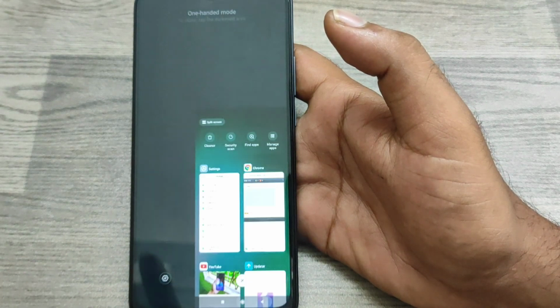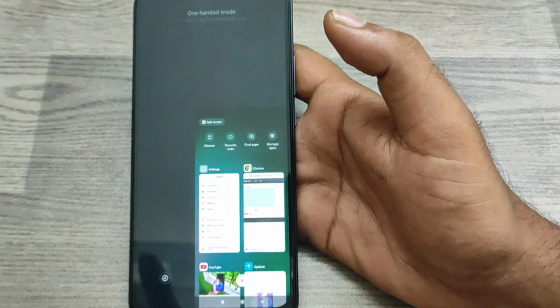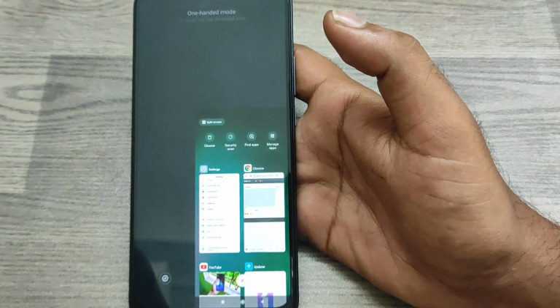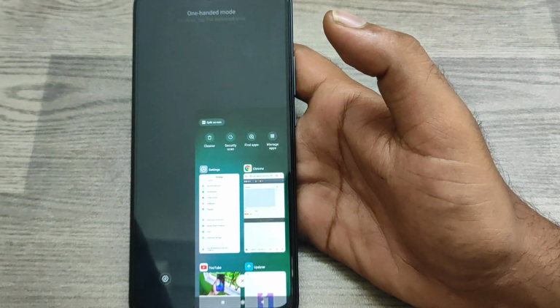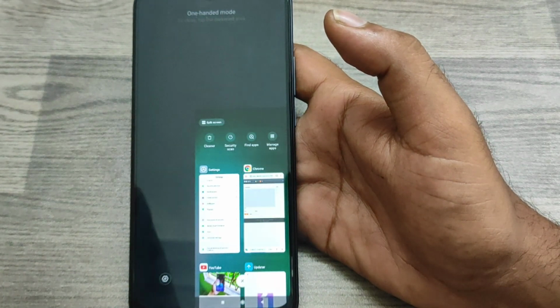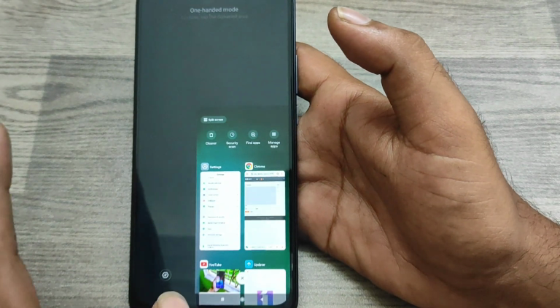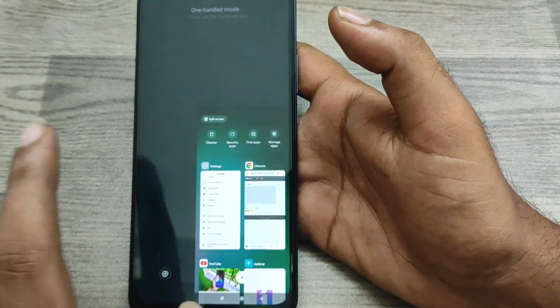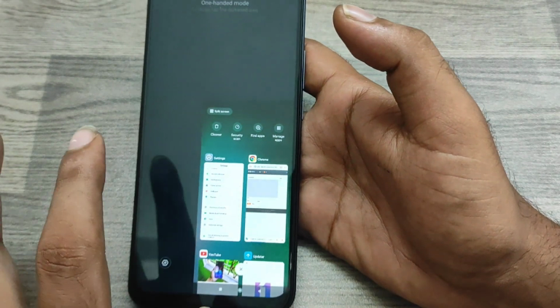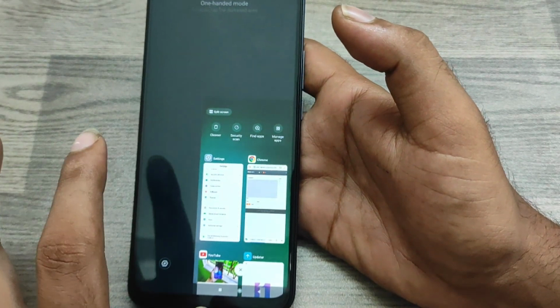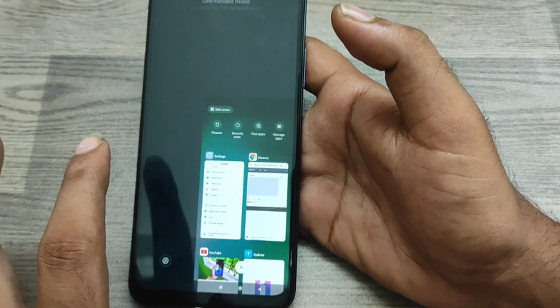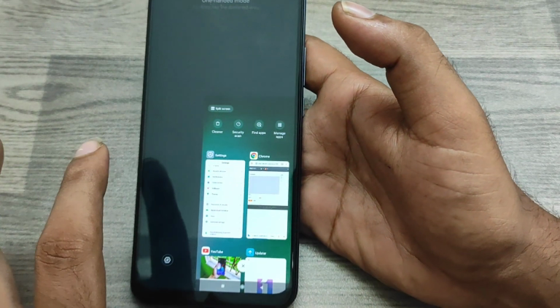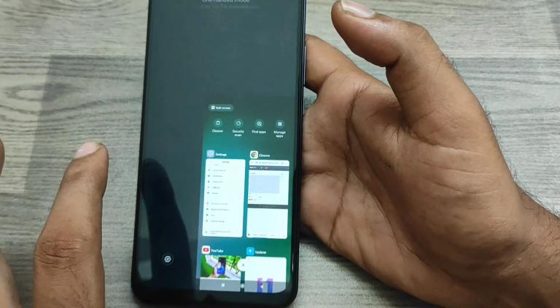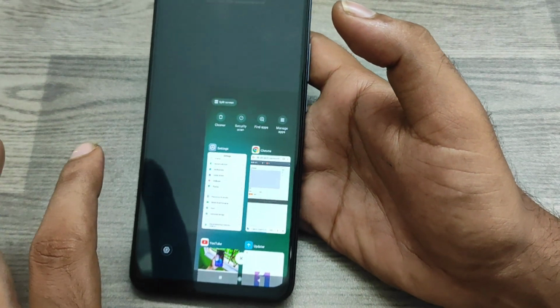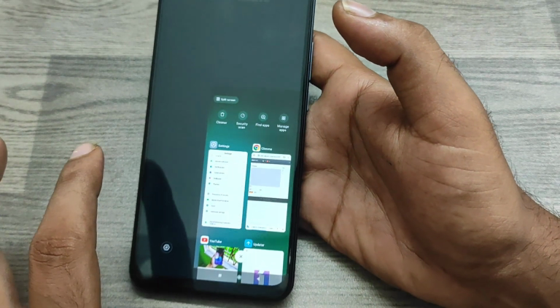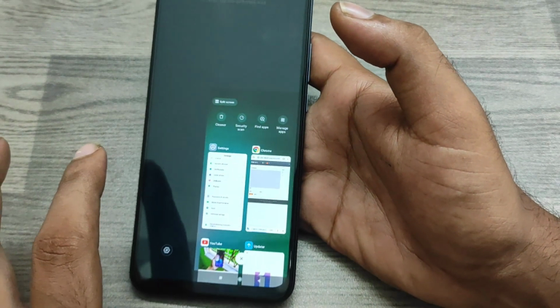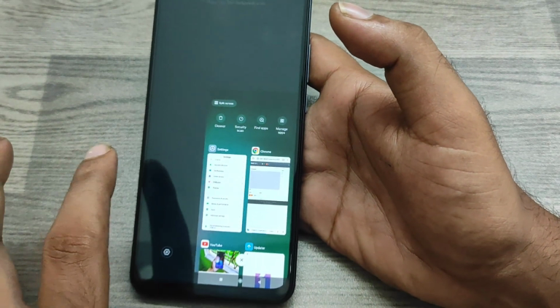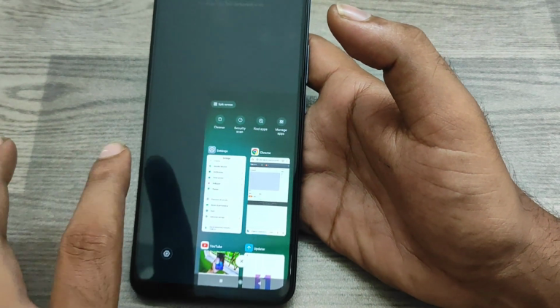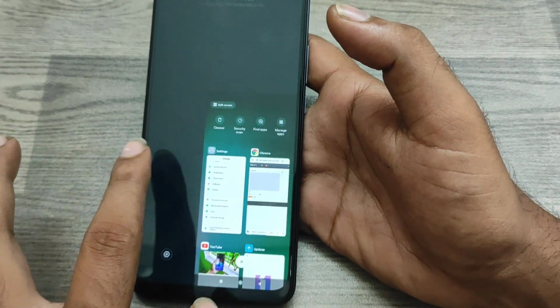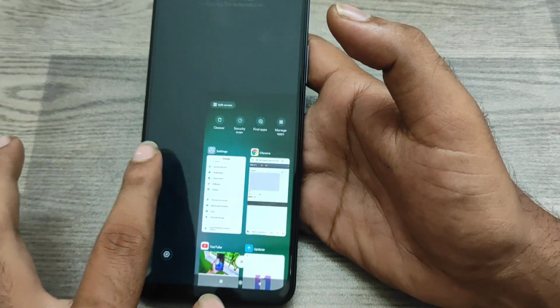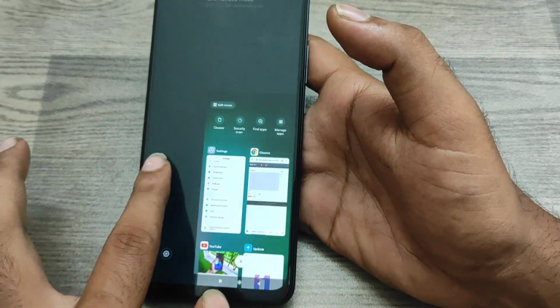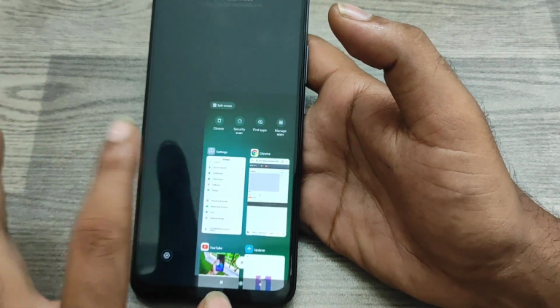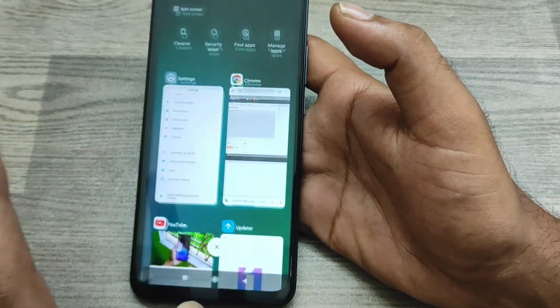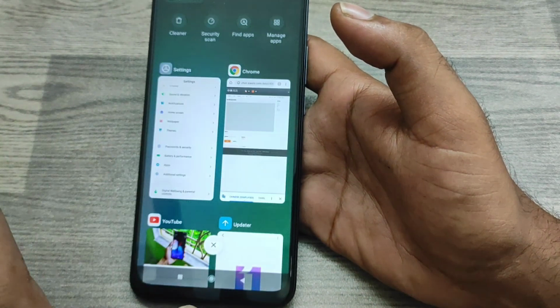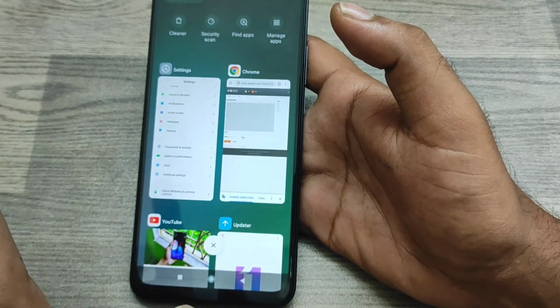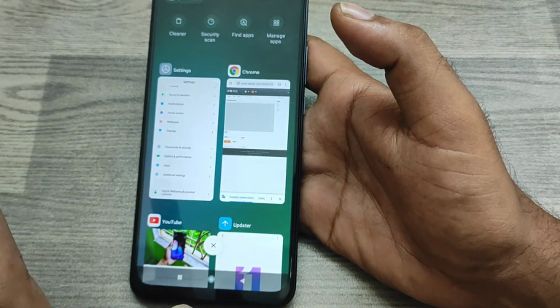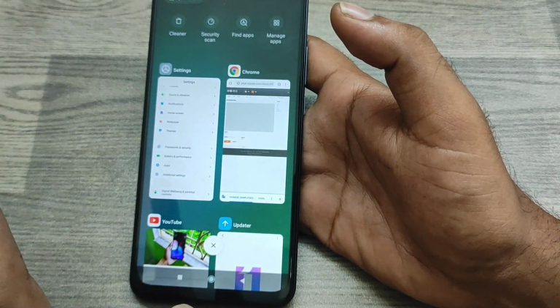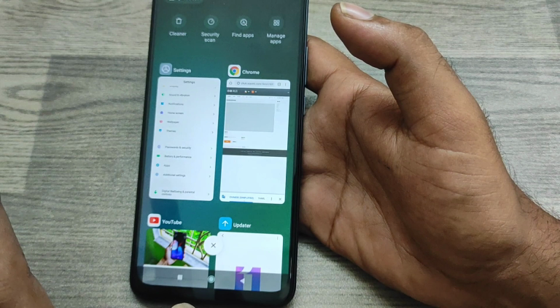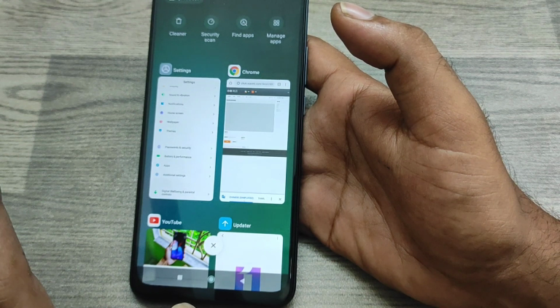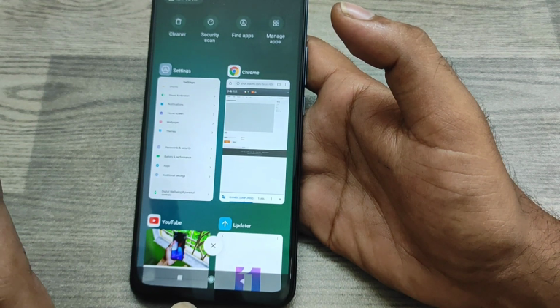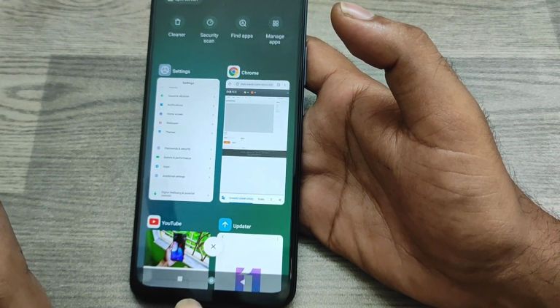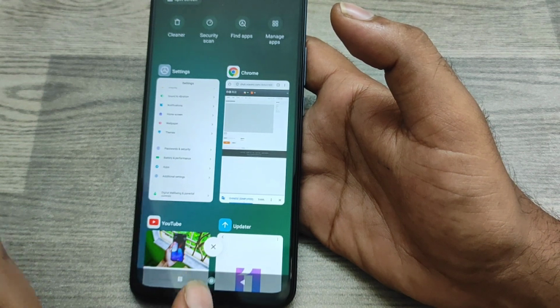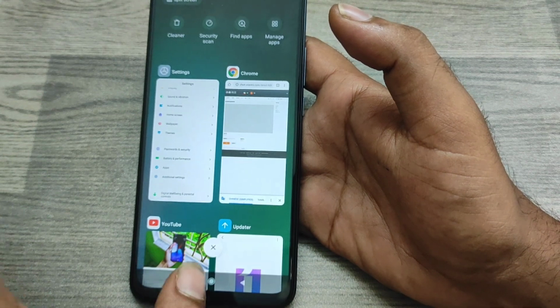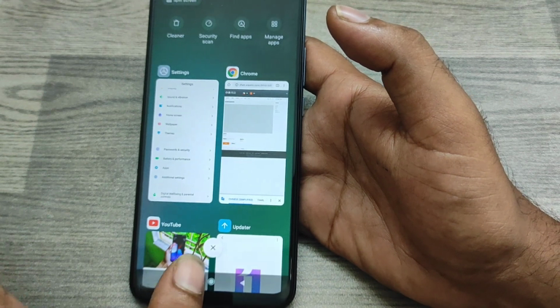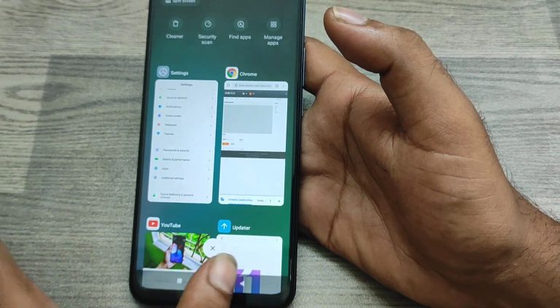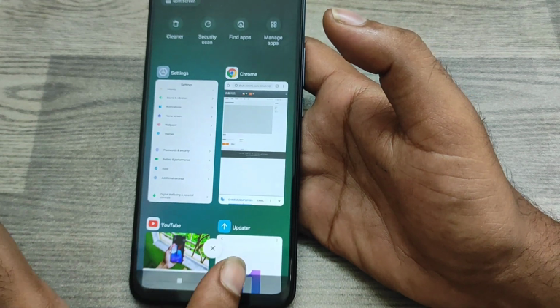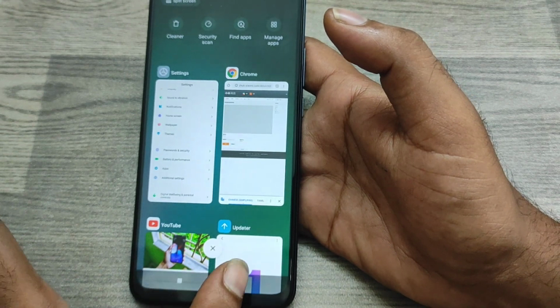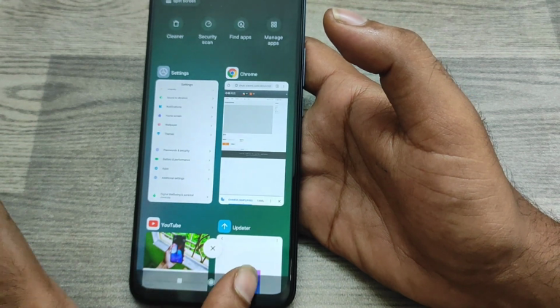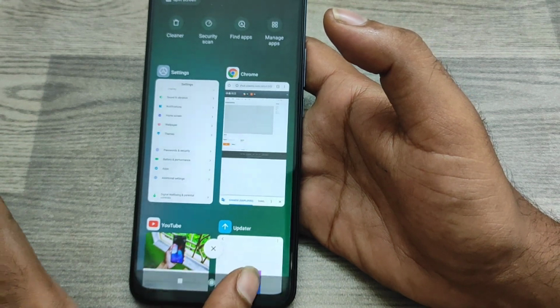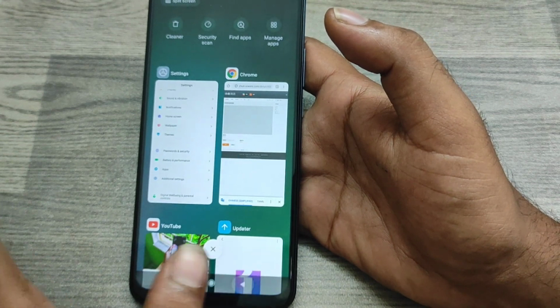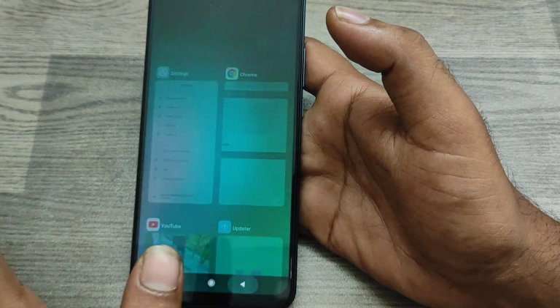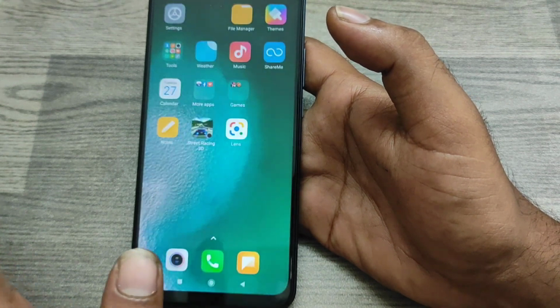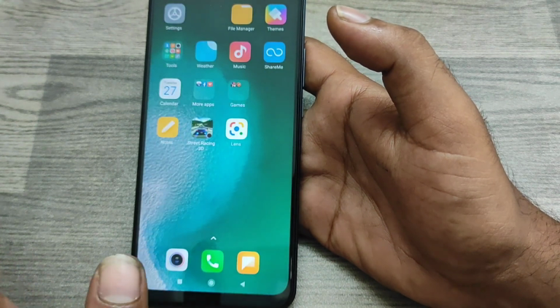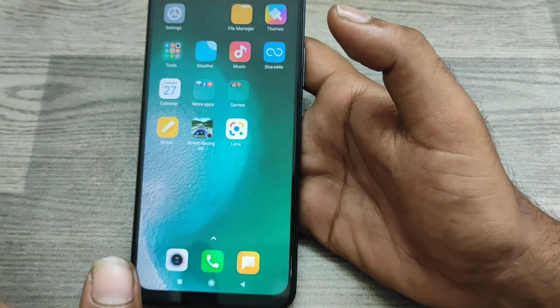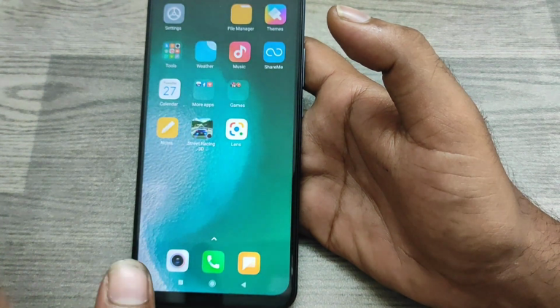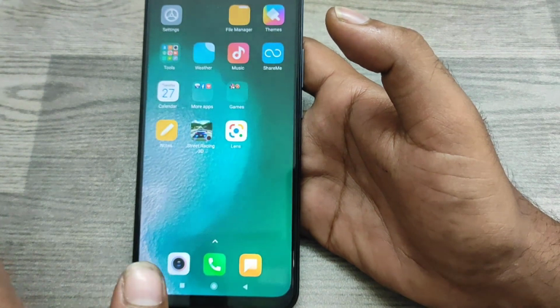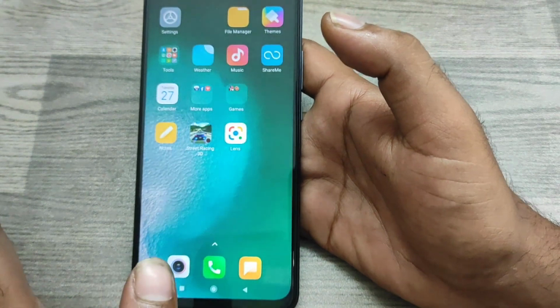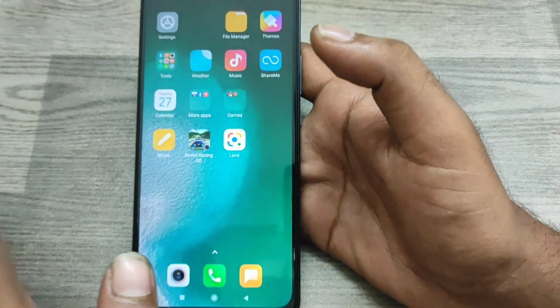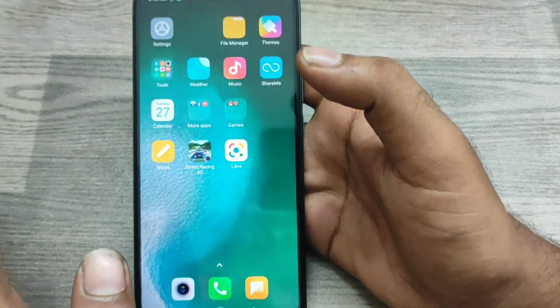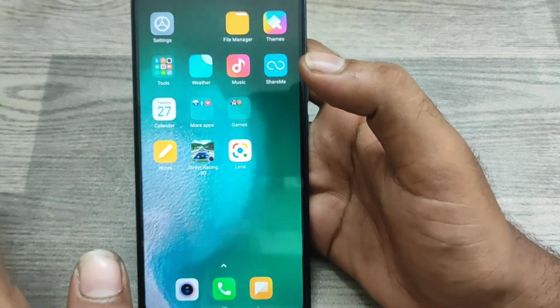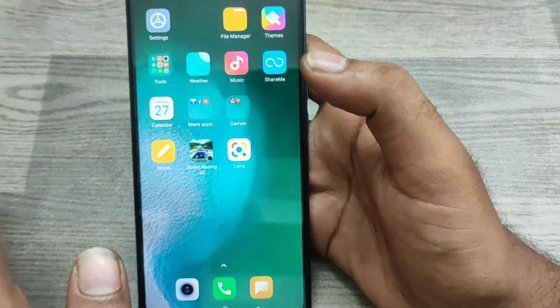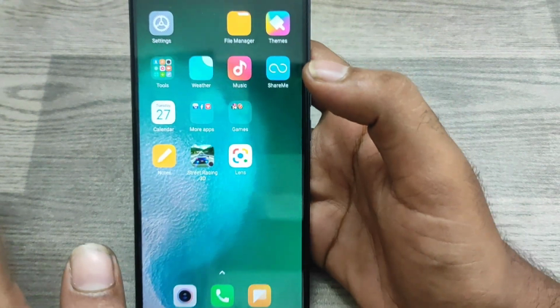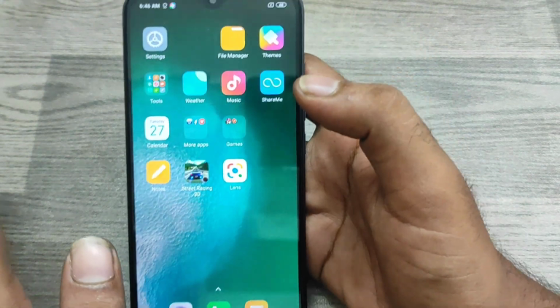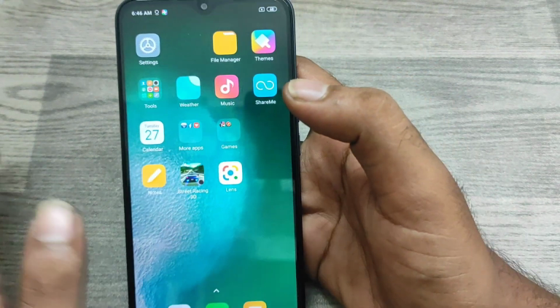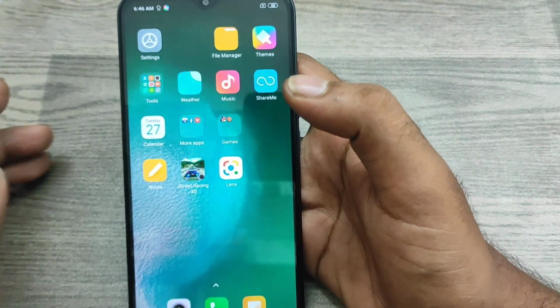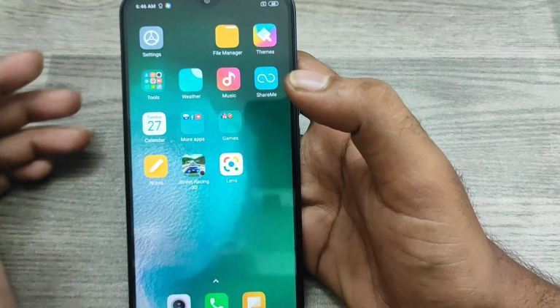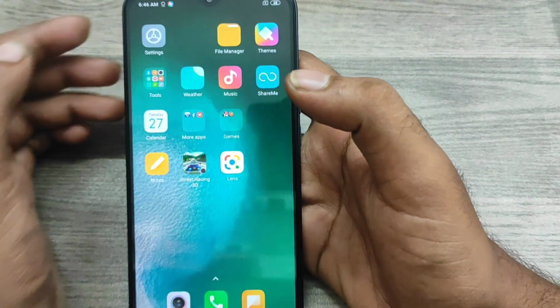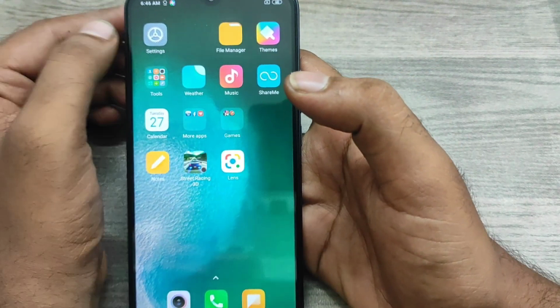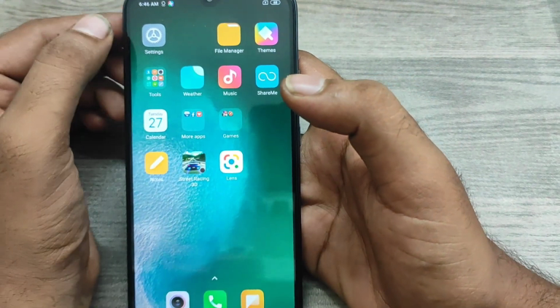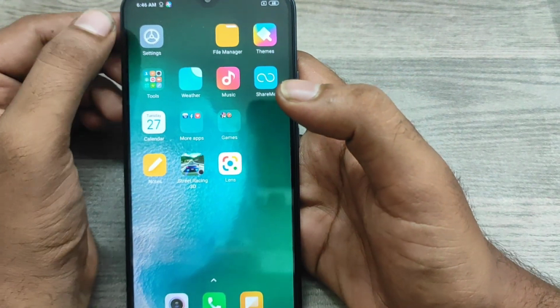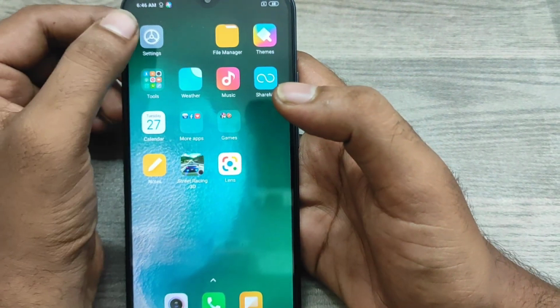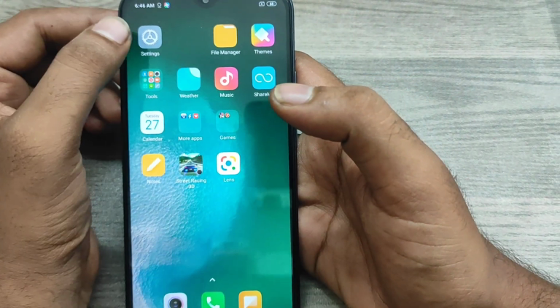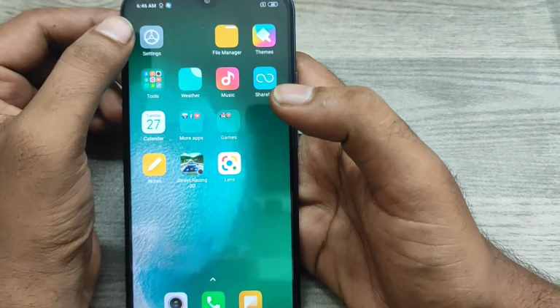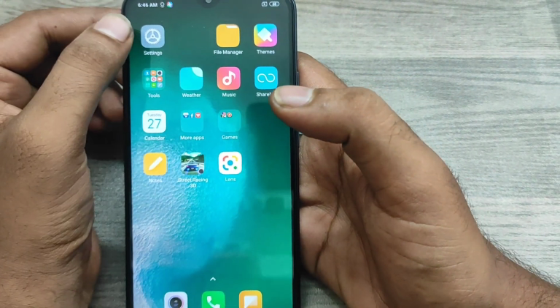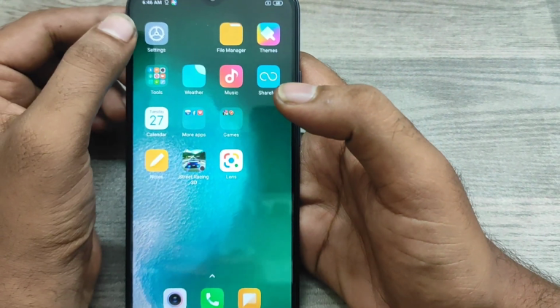You can swipe right-to-left or left-to-right as you prefer. To exit, click on the empty area of the screen to return to normal mode.